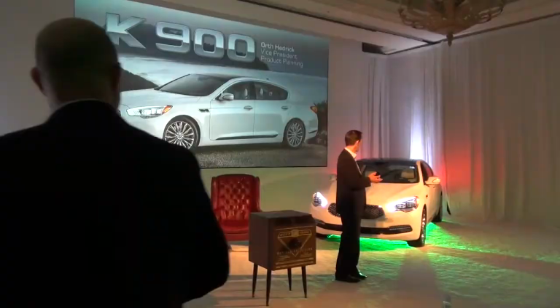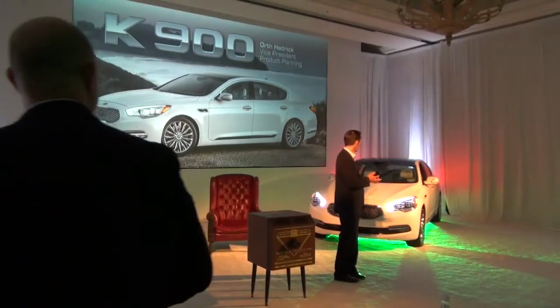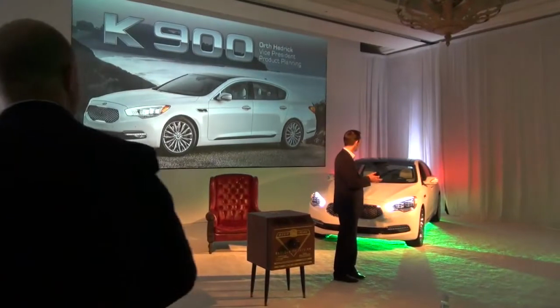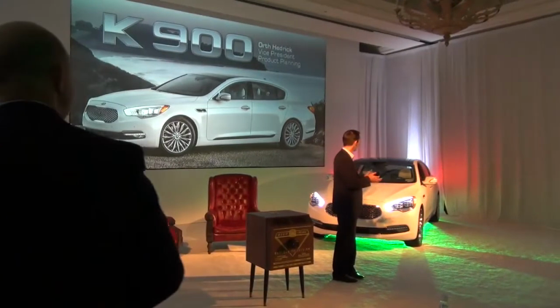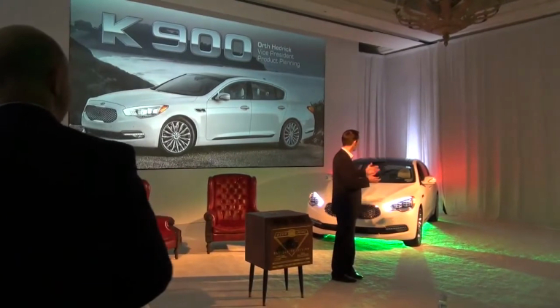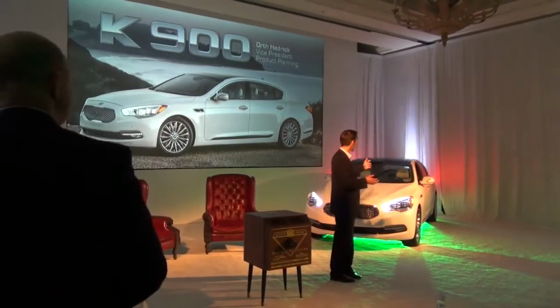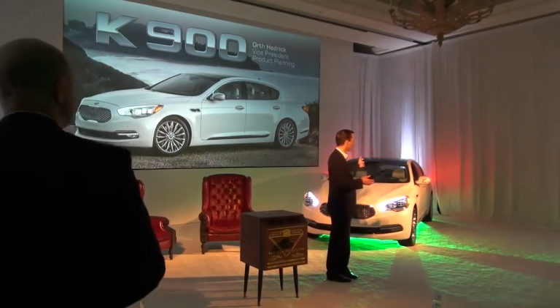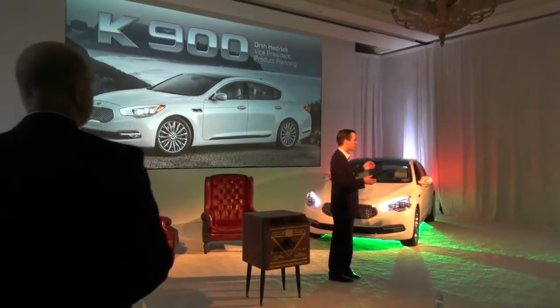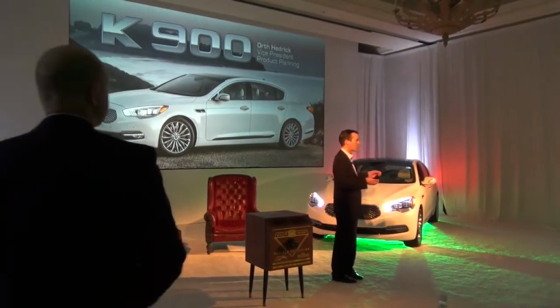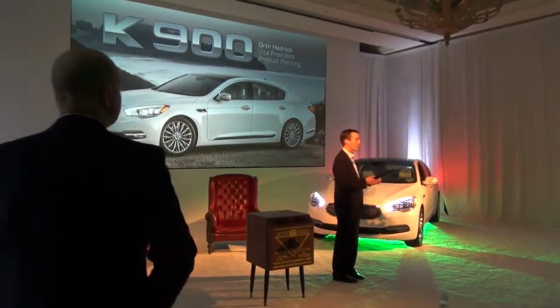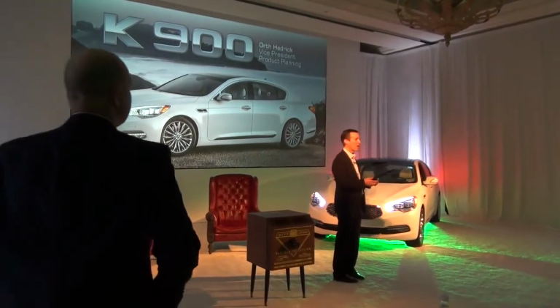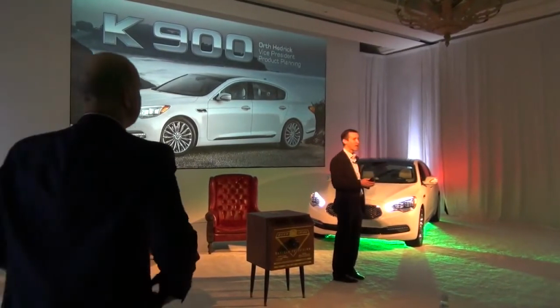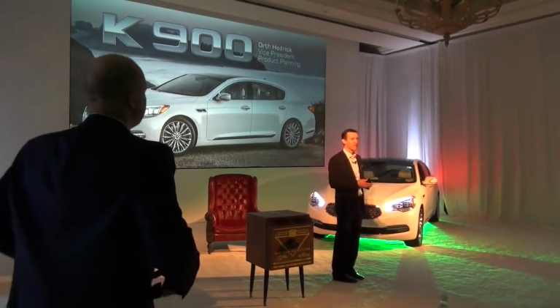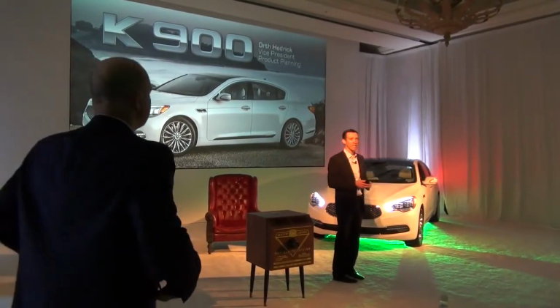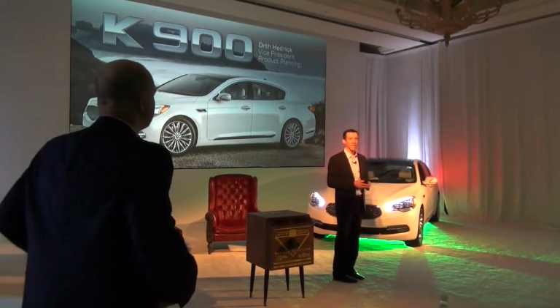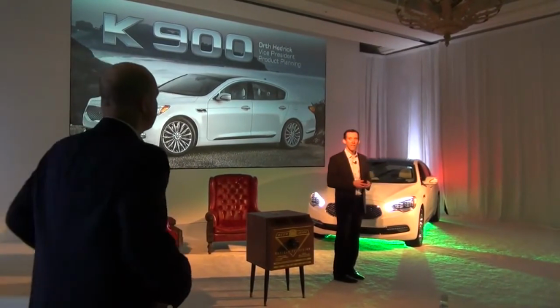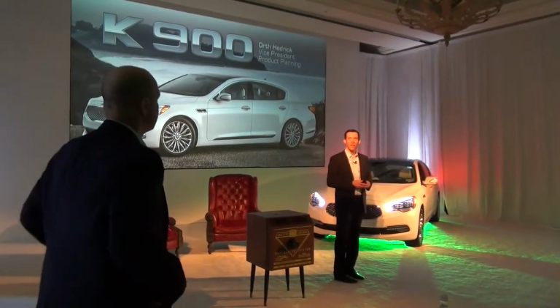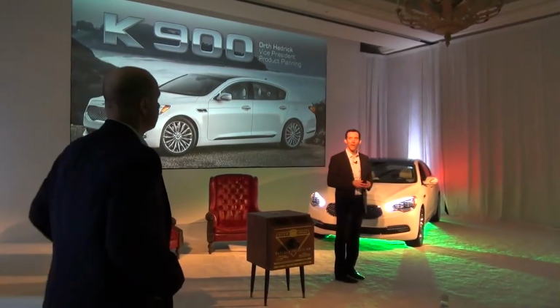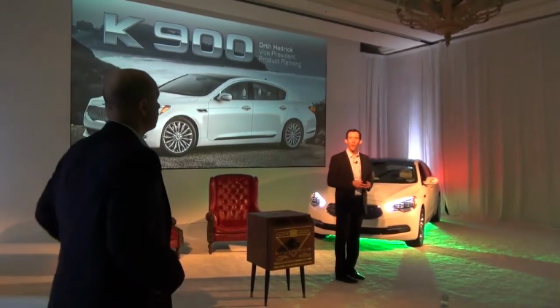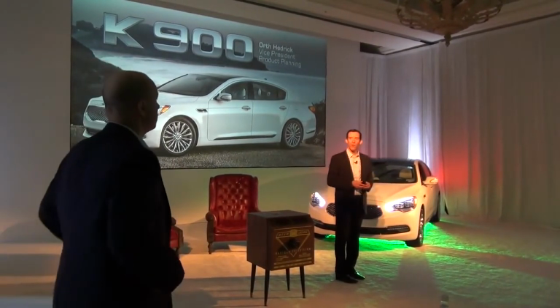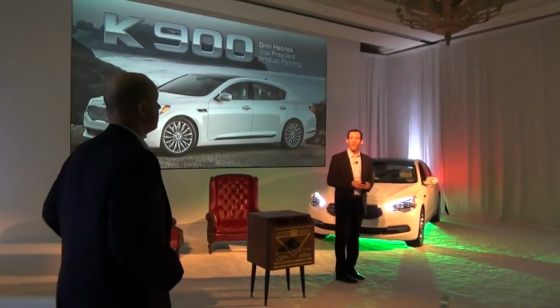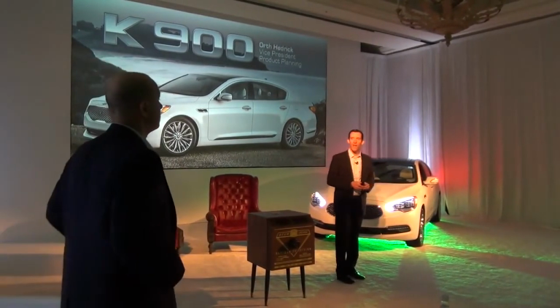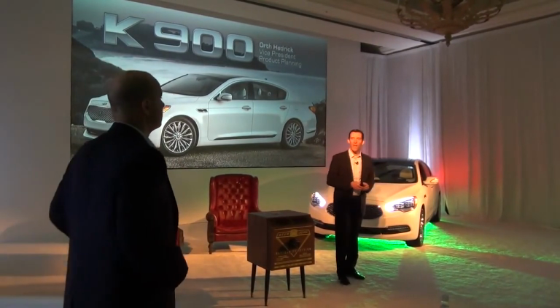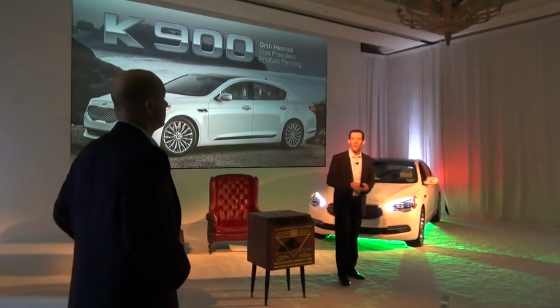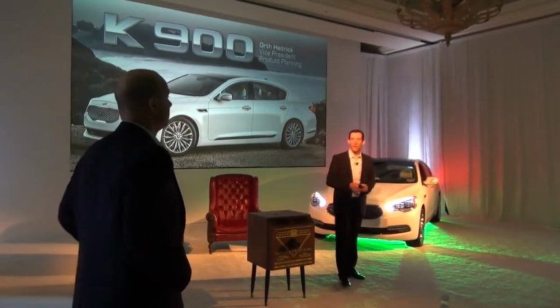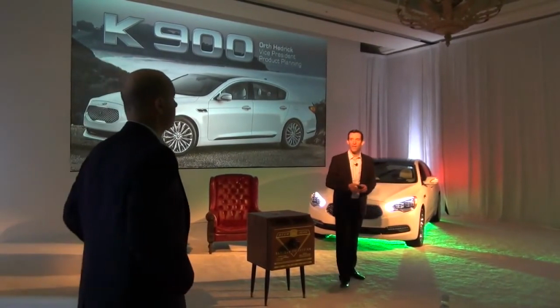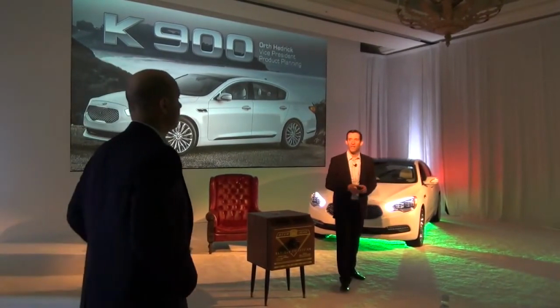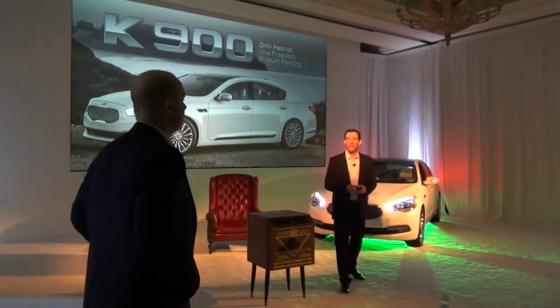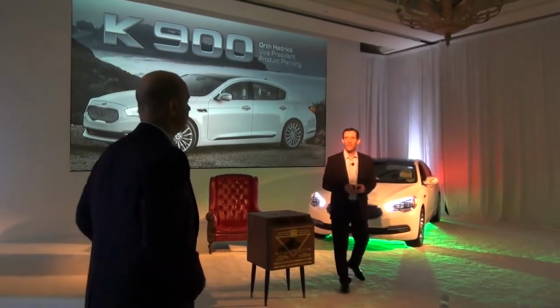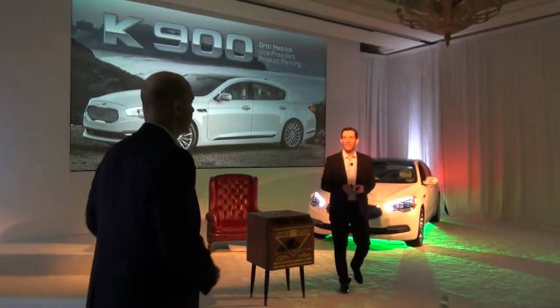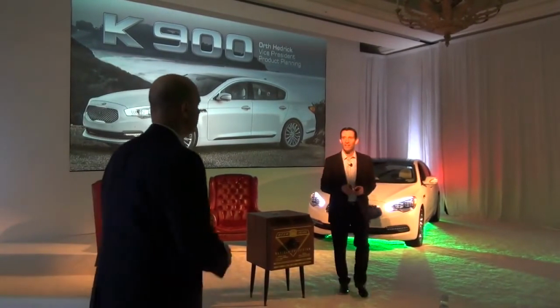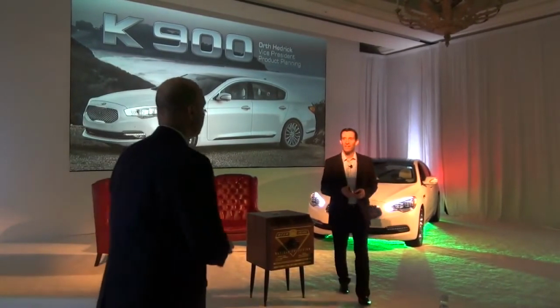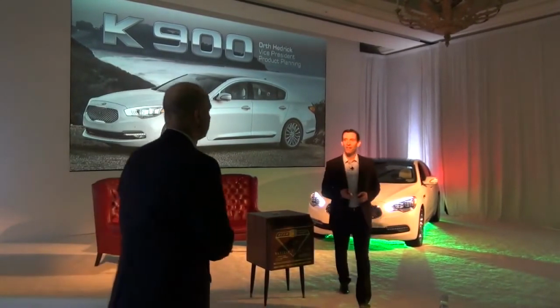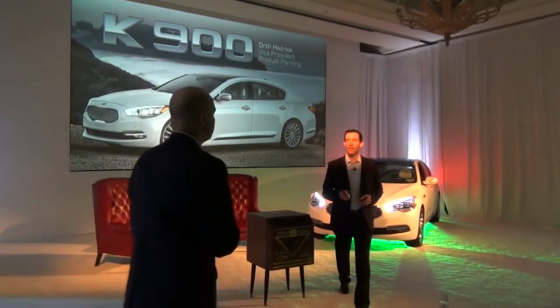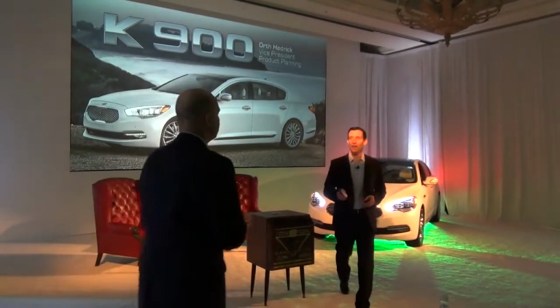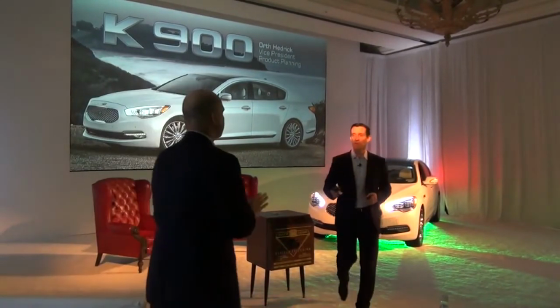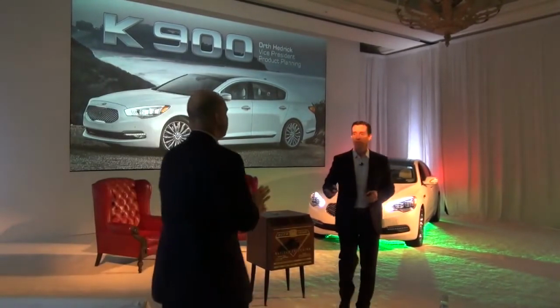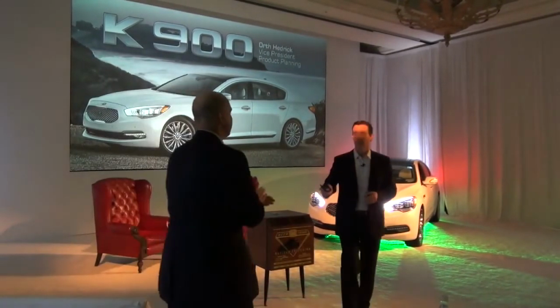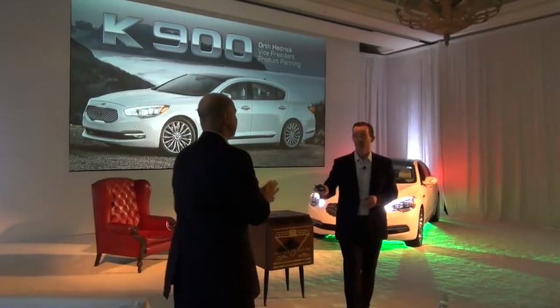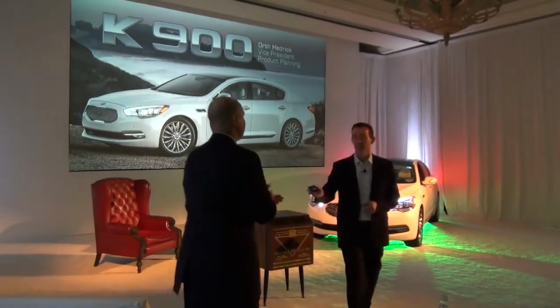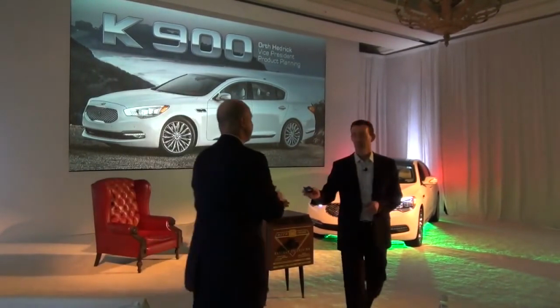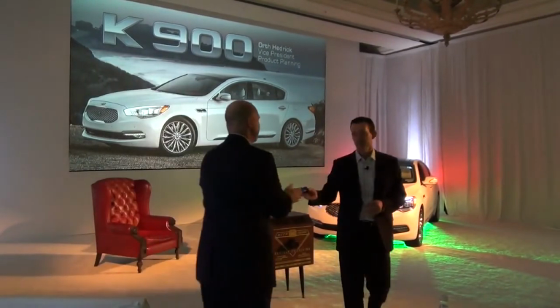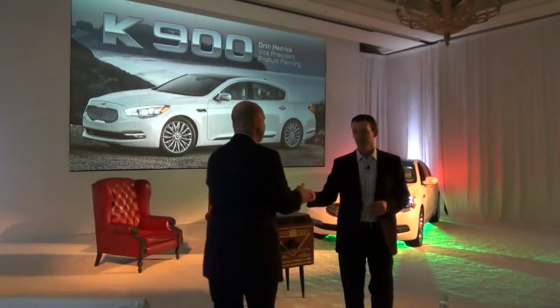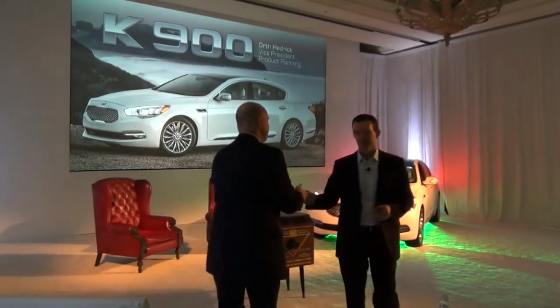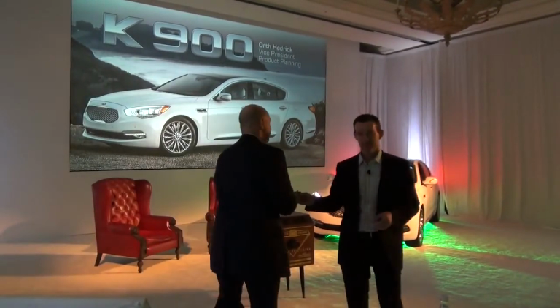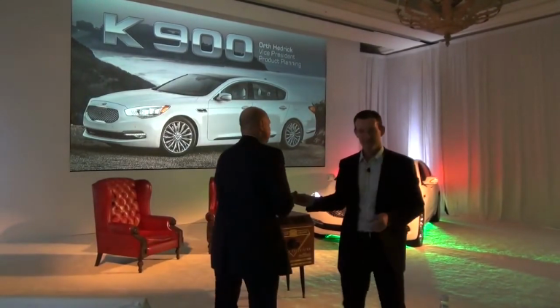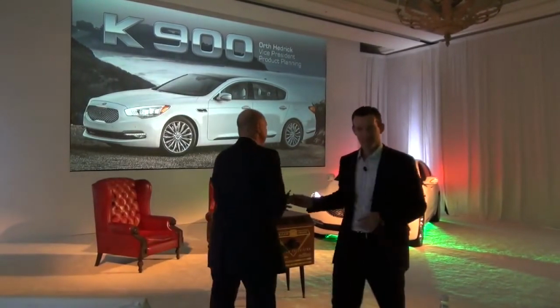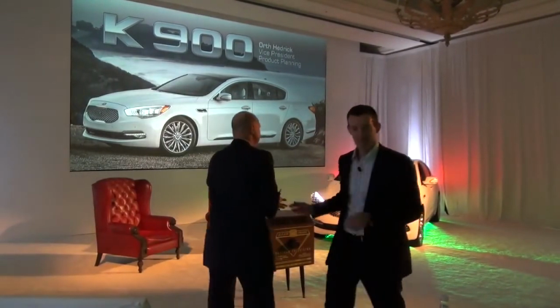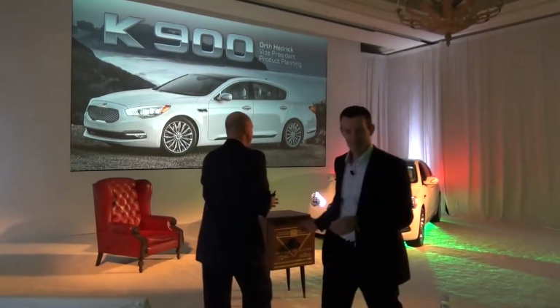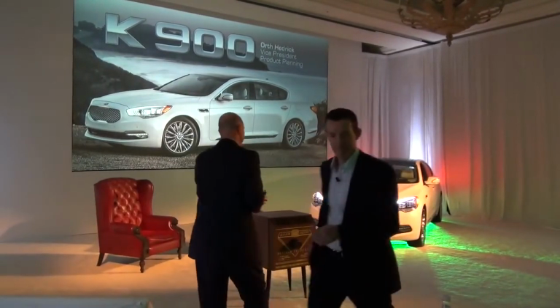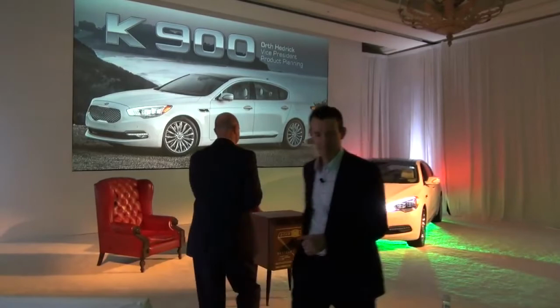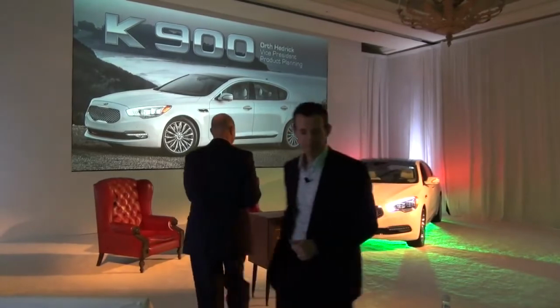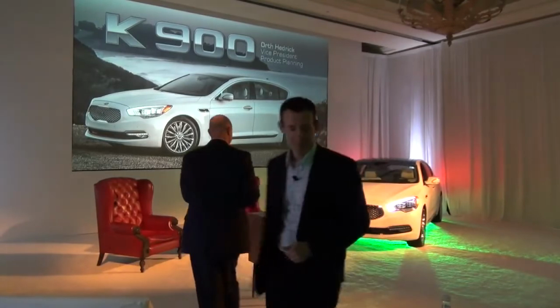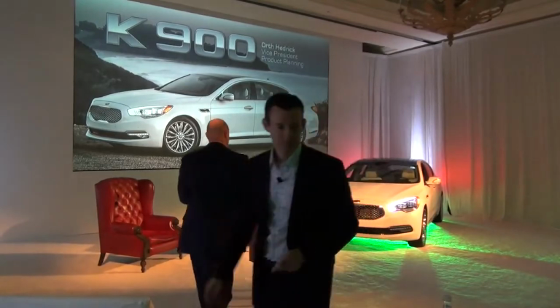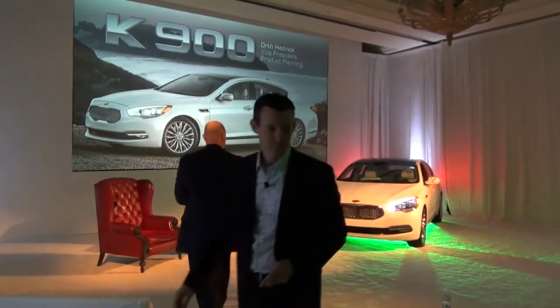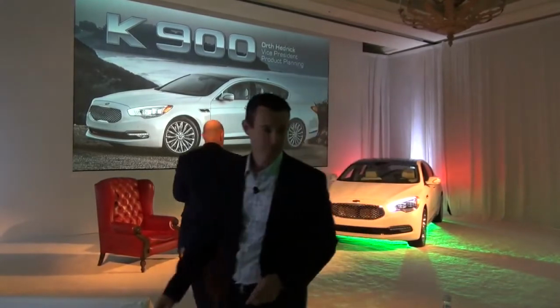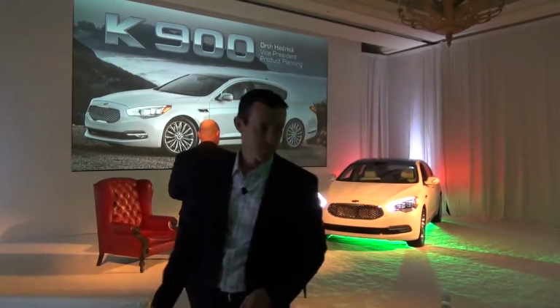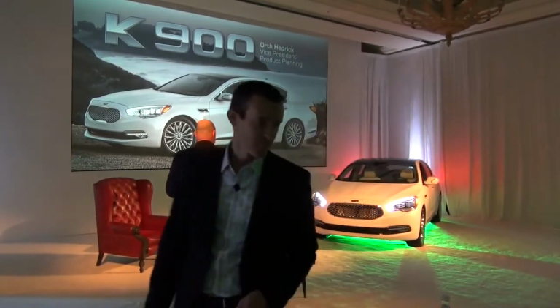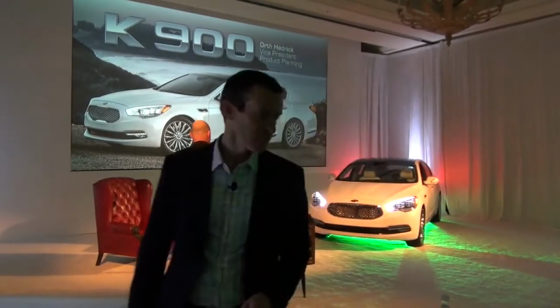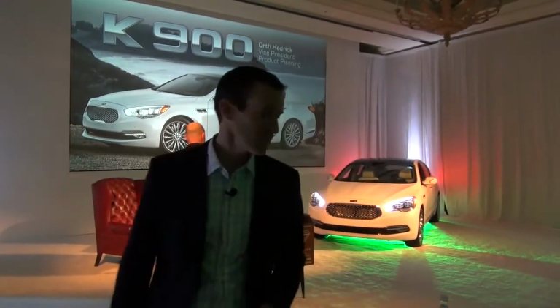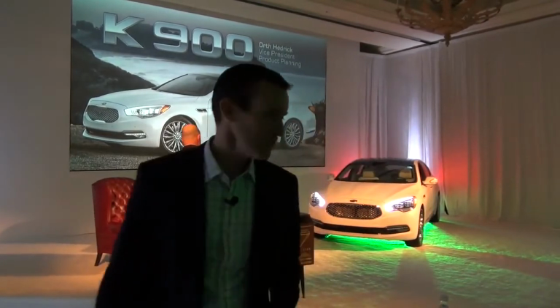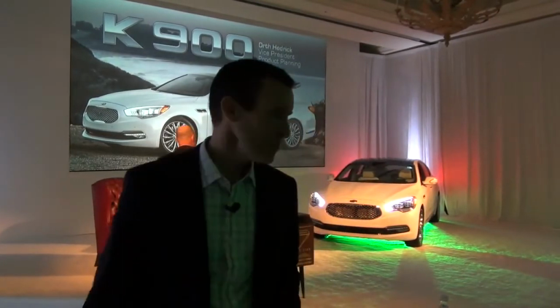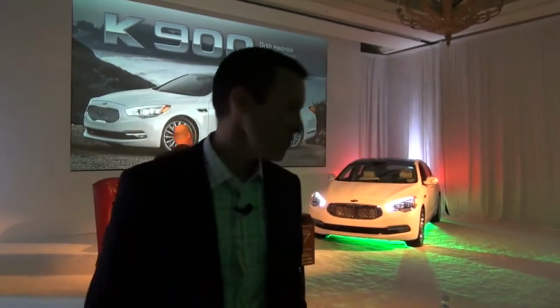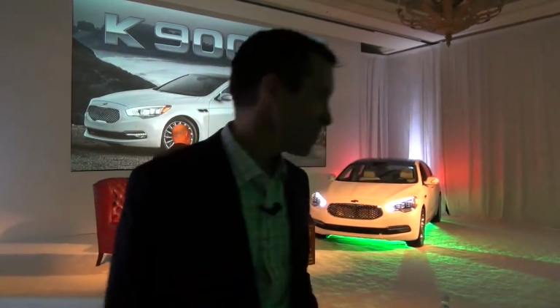Responsible for this great product, Orth Hedrick. Thank you, Michael. Thank you.